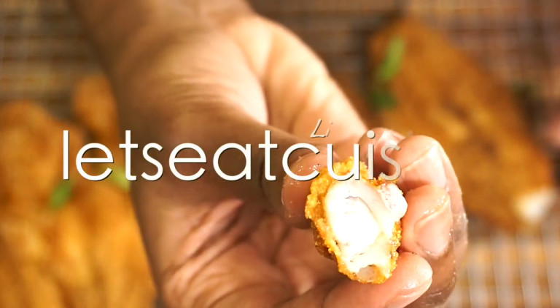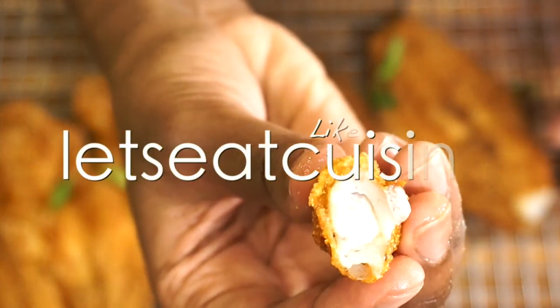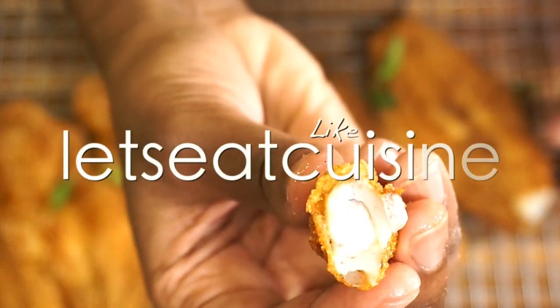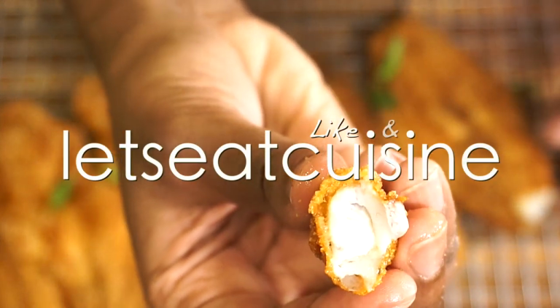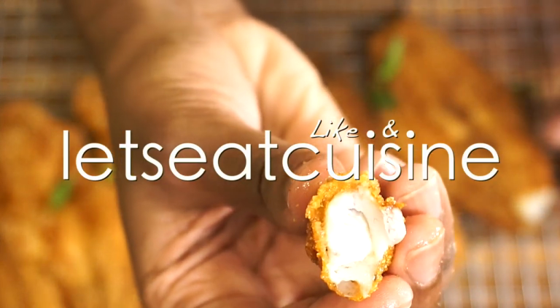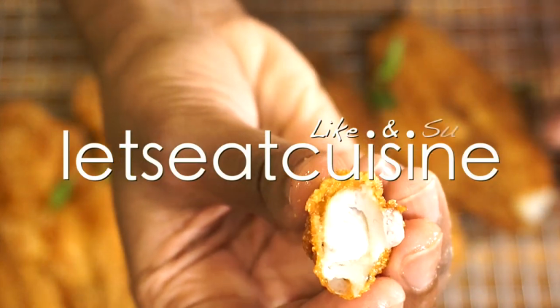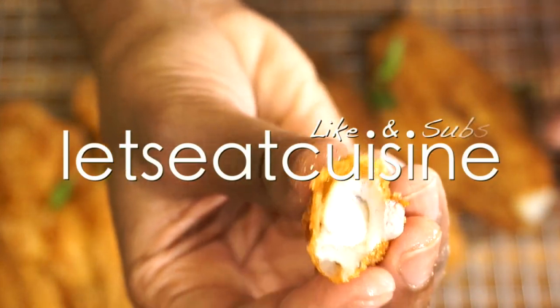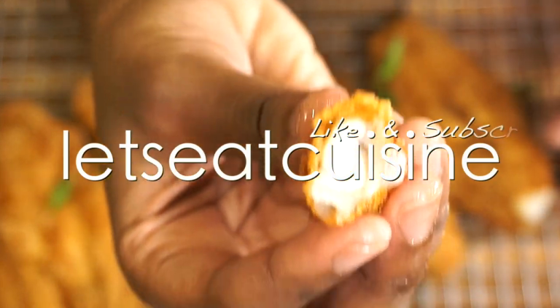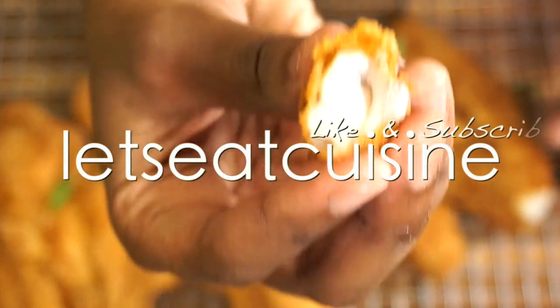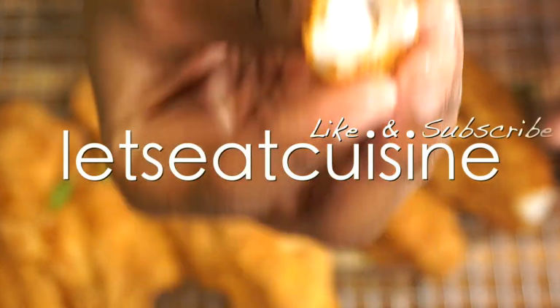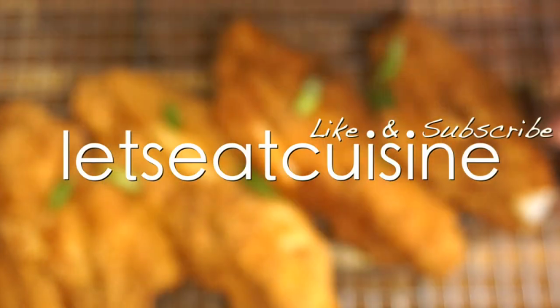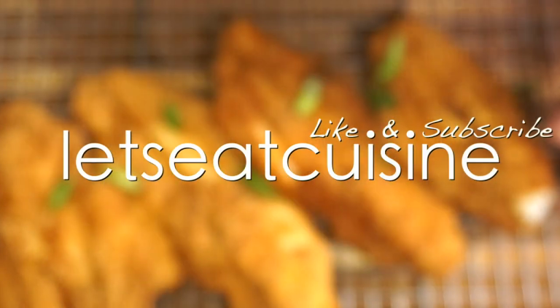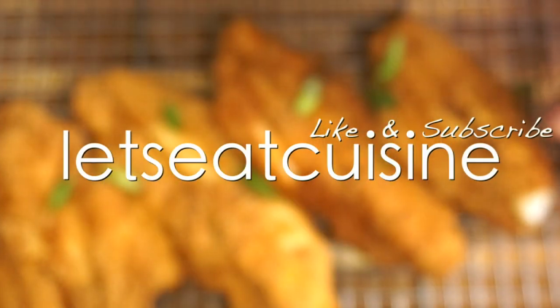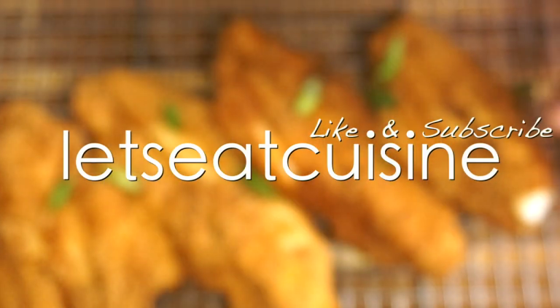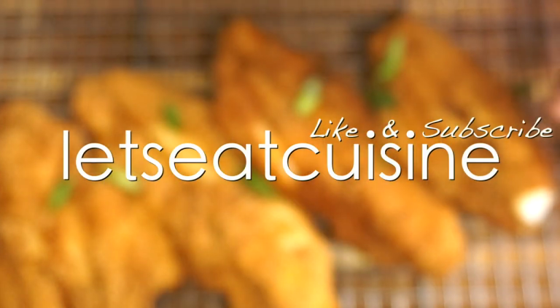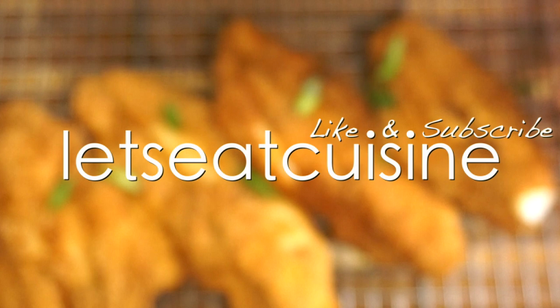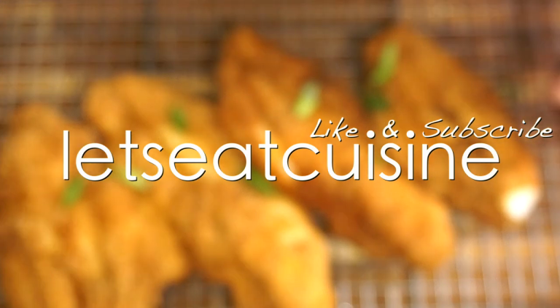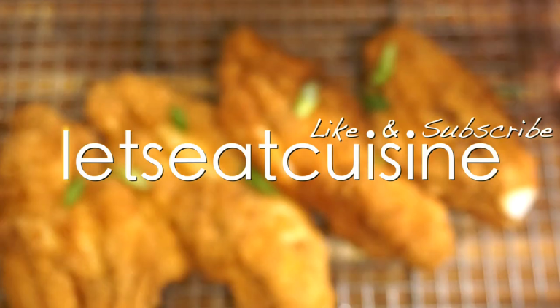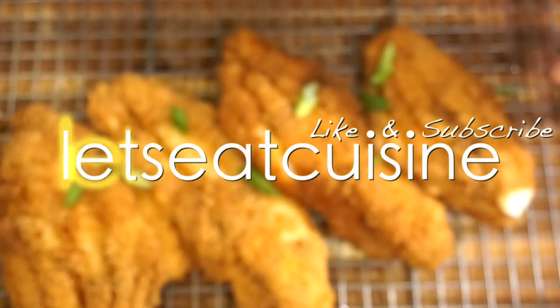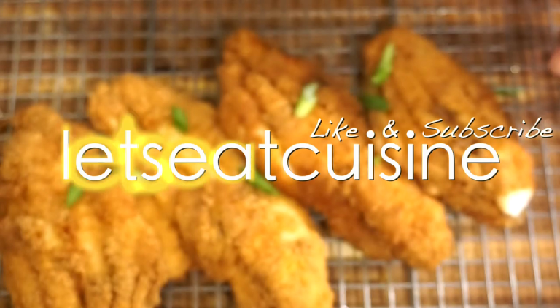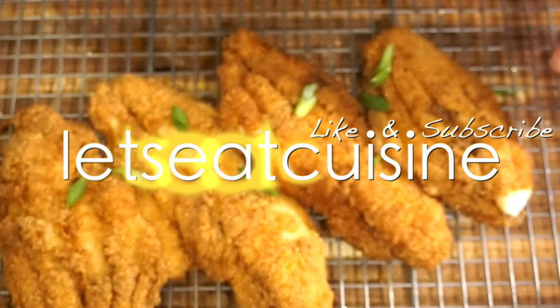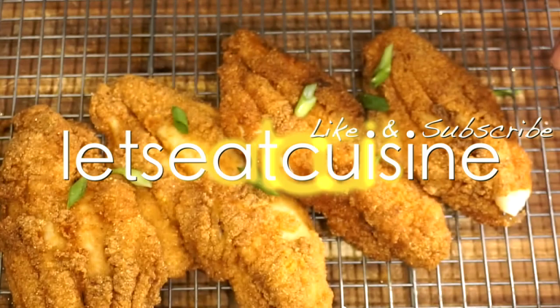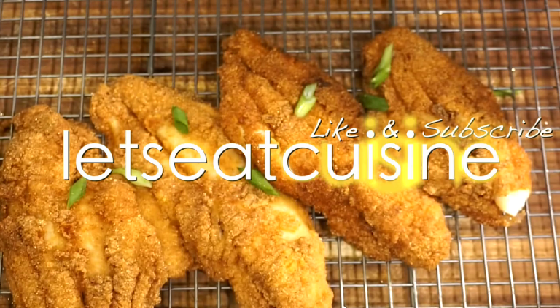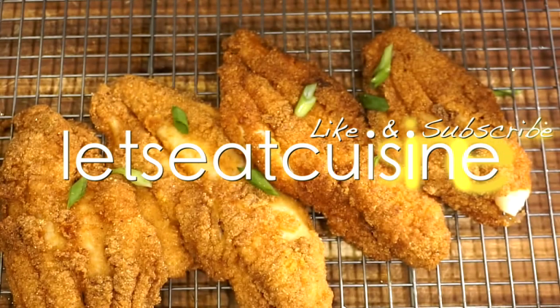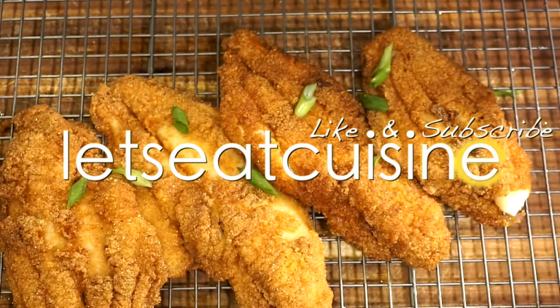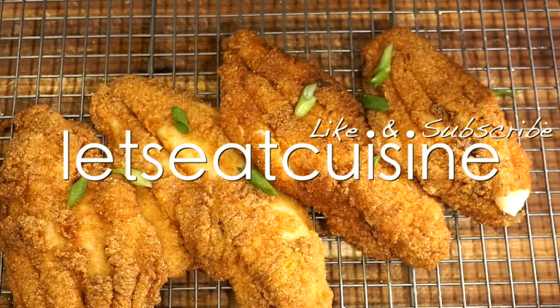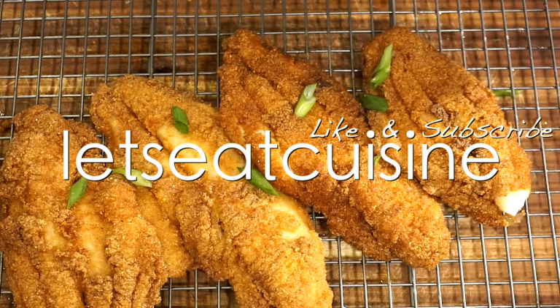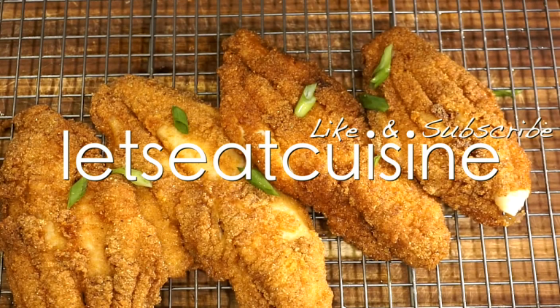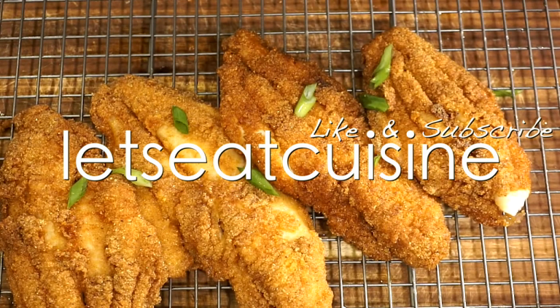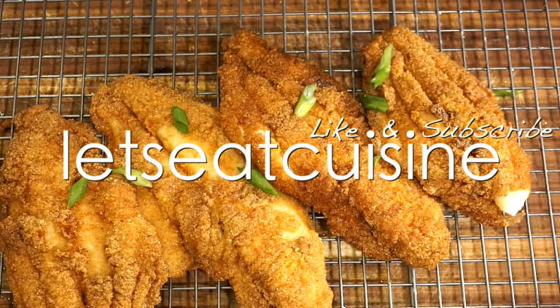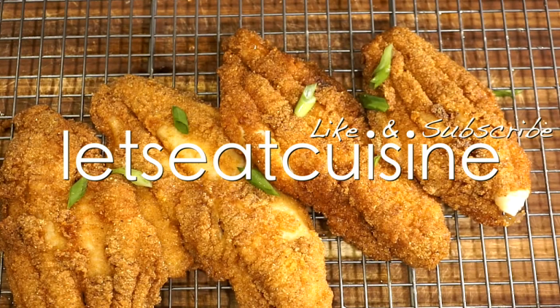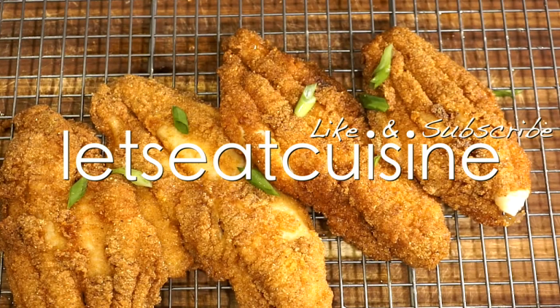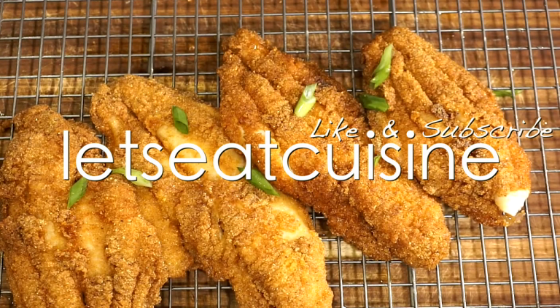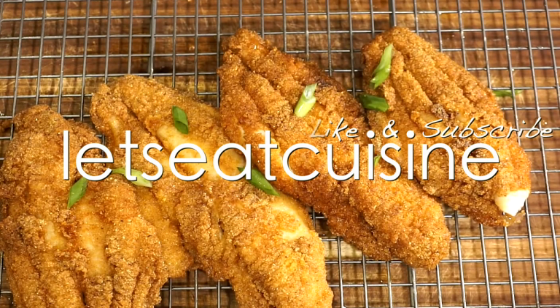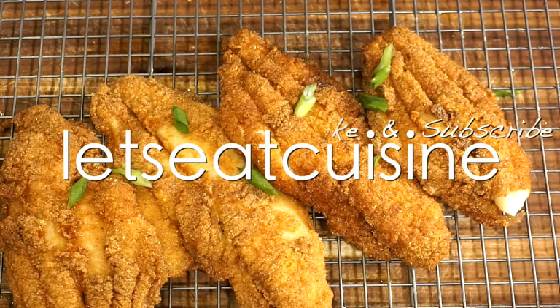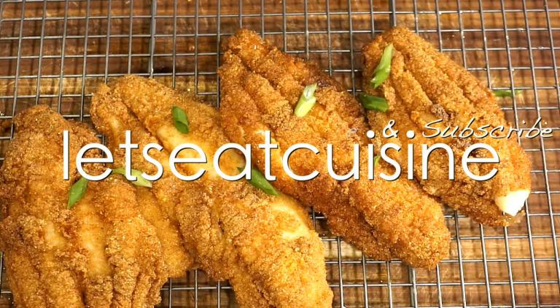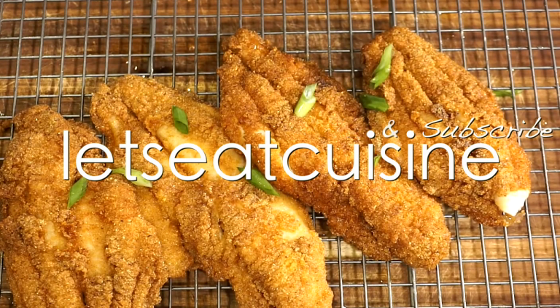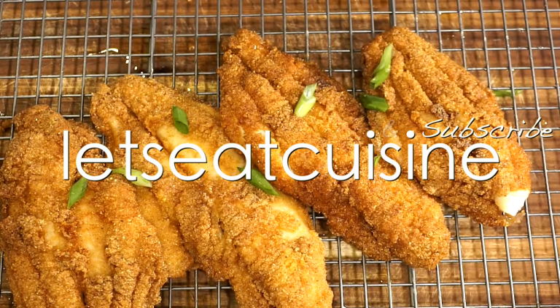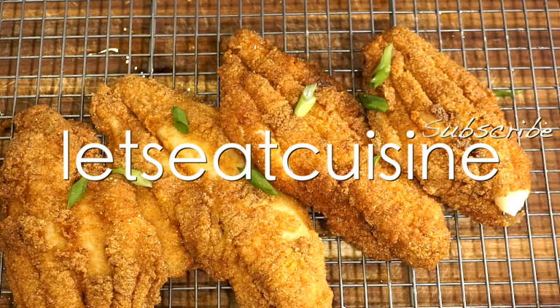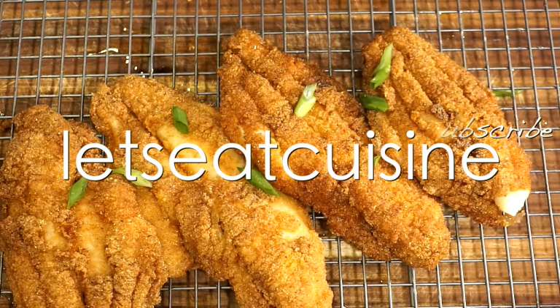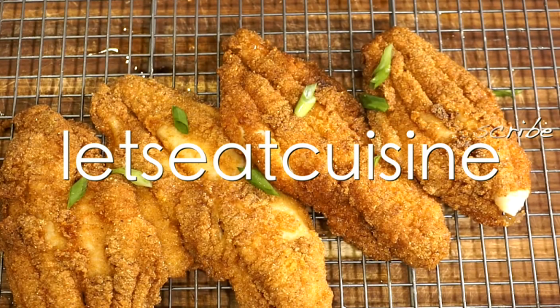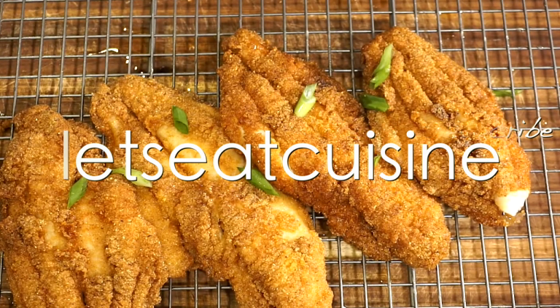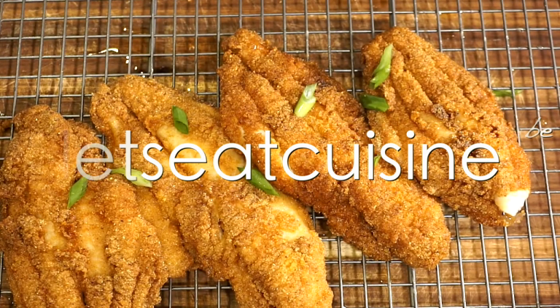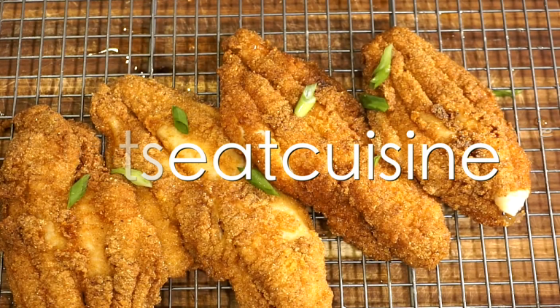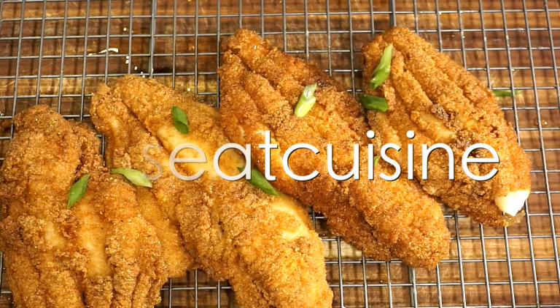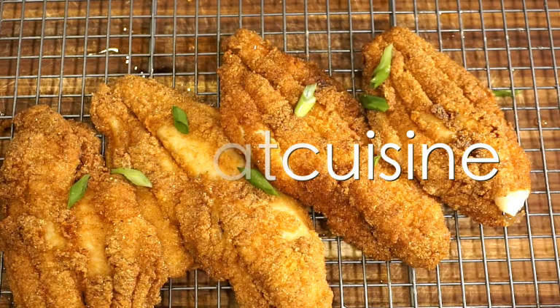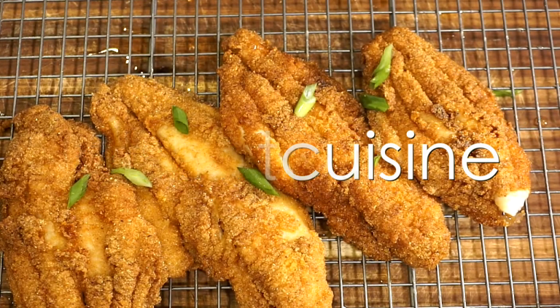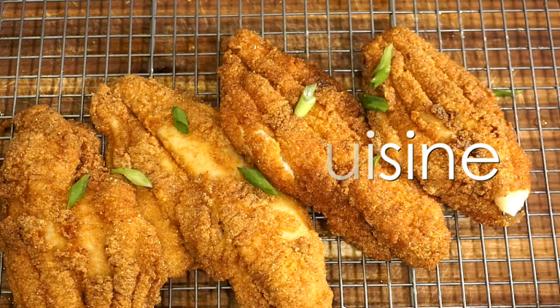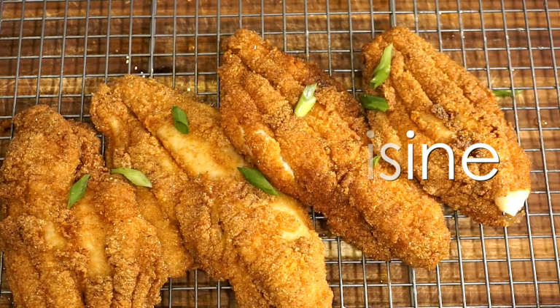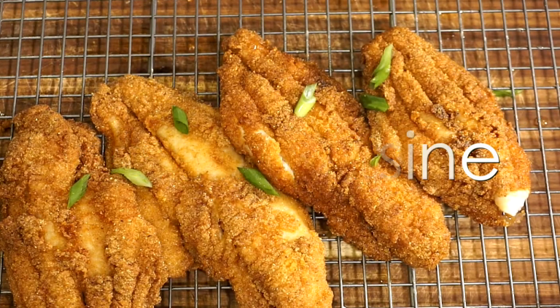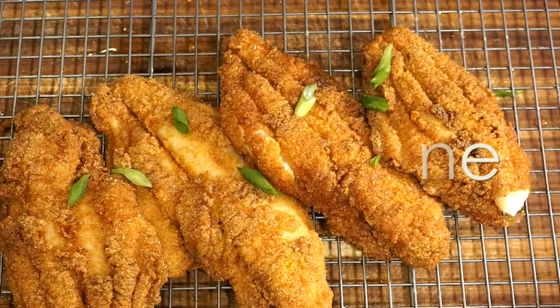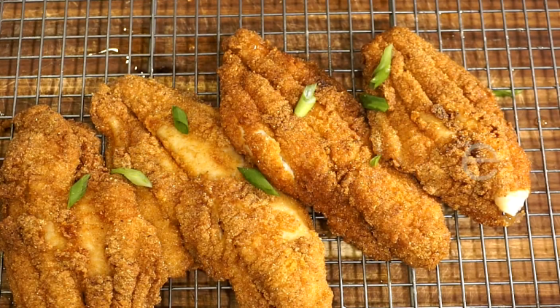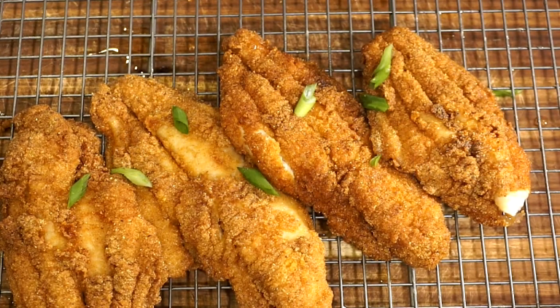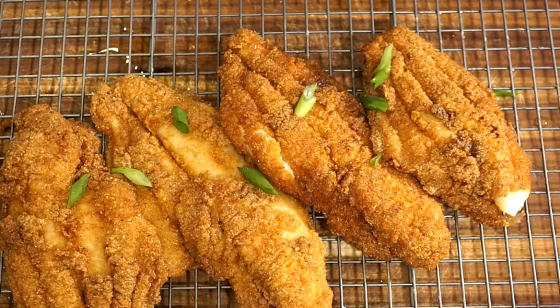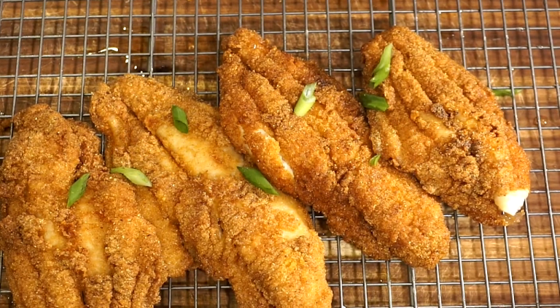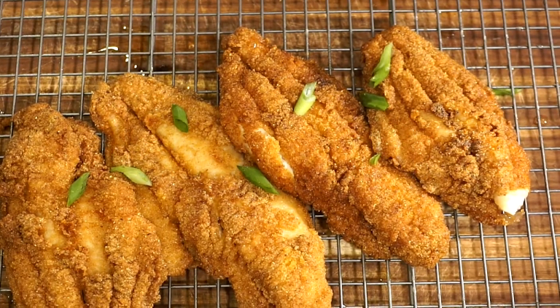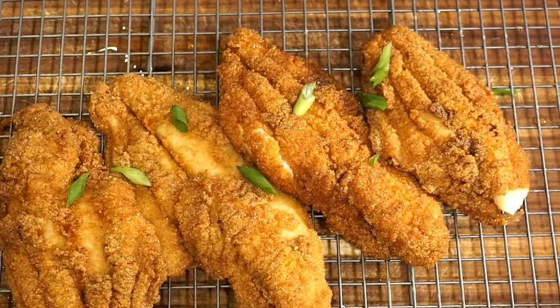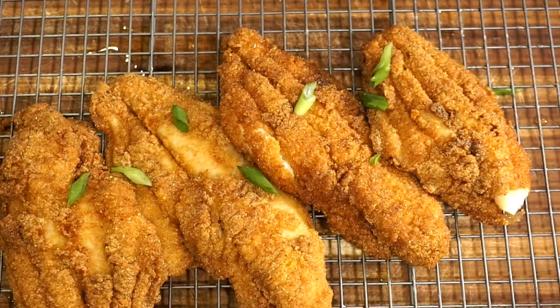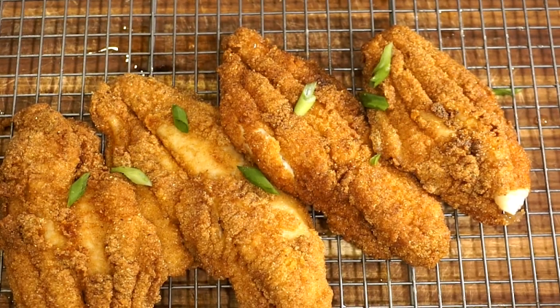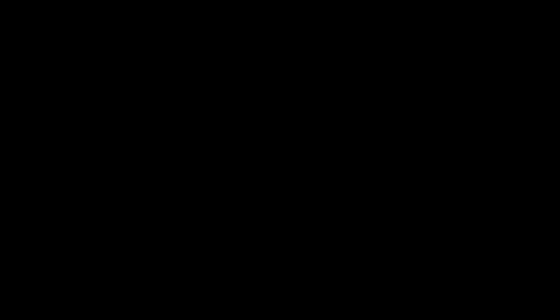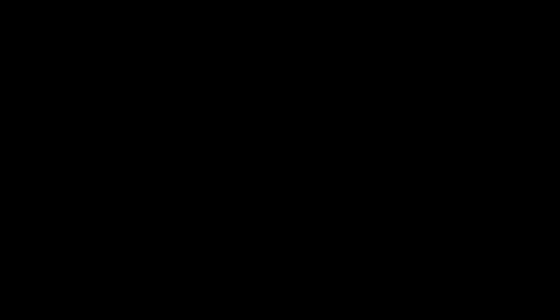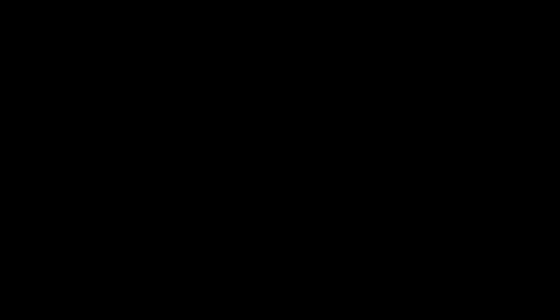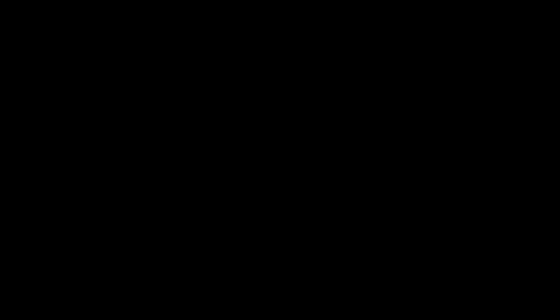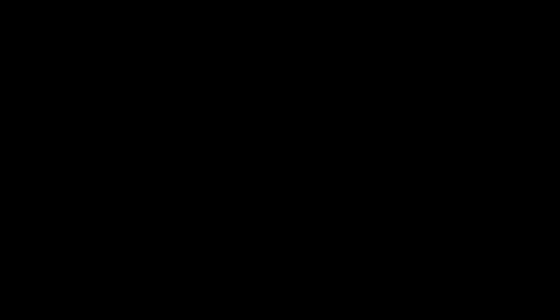Thank you so much for watching. Please like and subscribe and stay tuned for more recipes. Bye everybody!